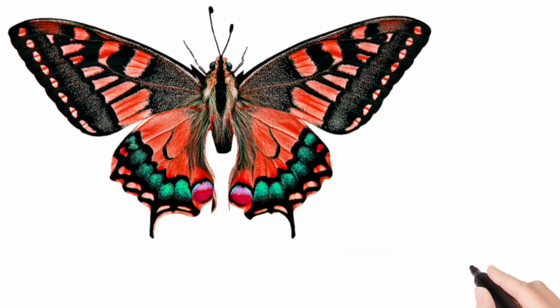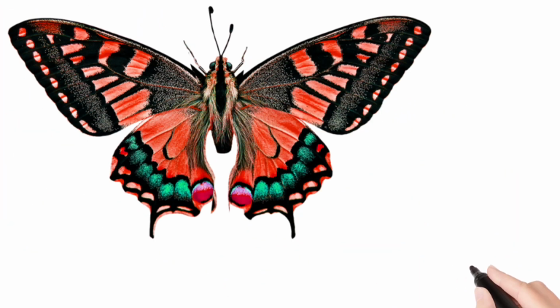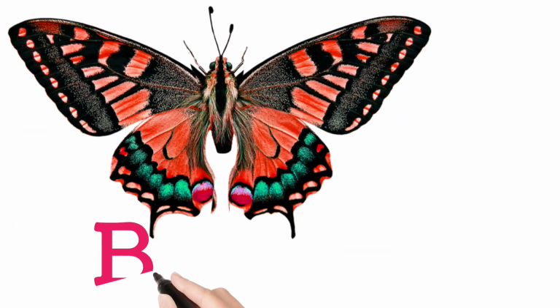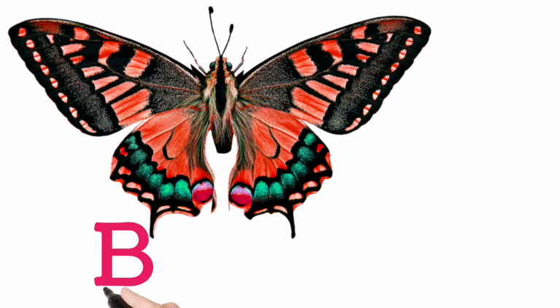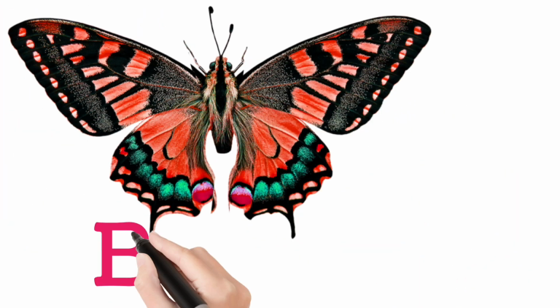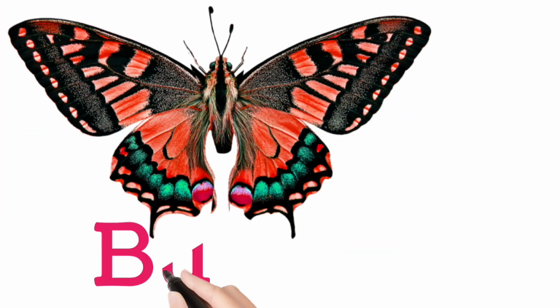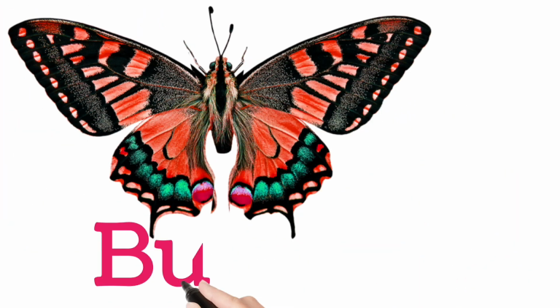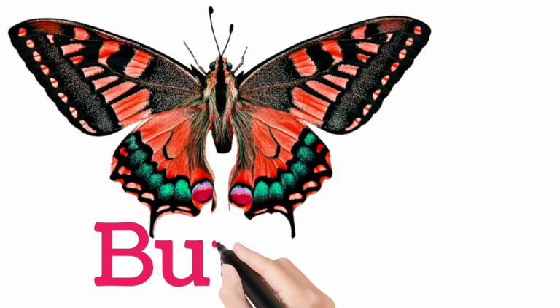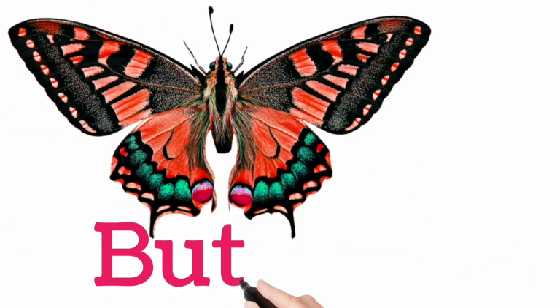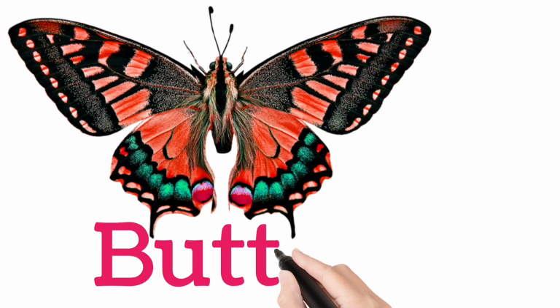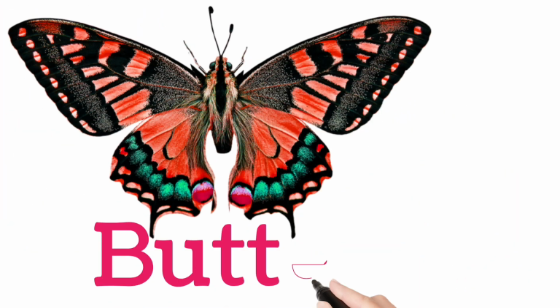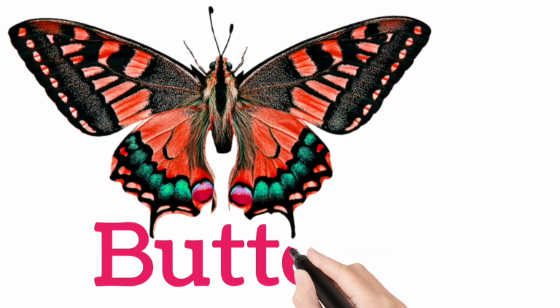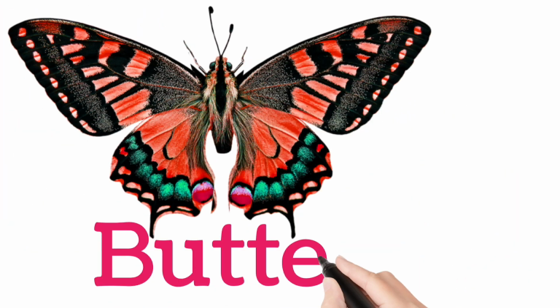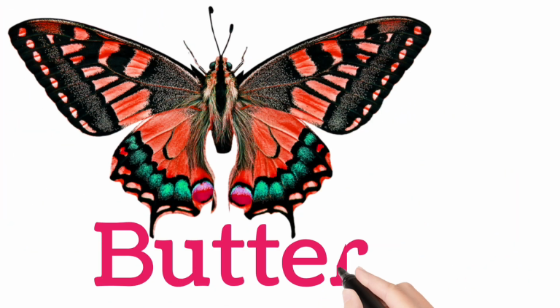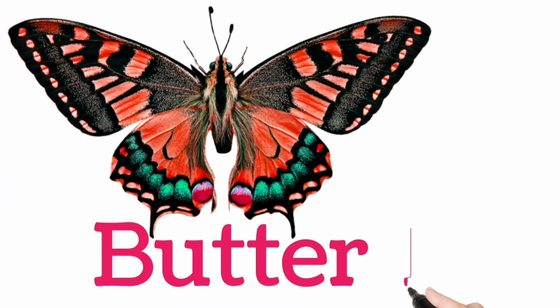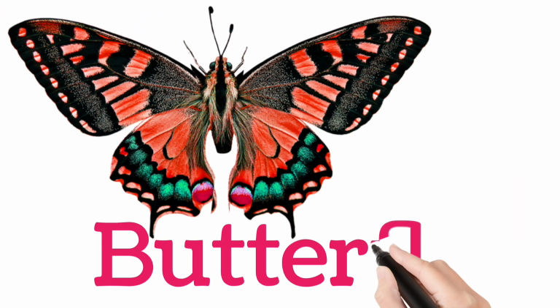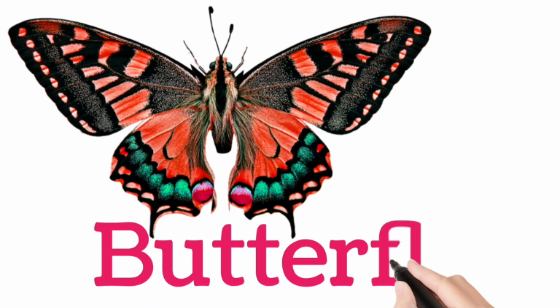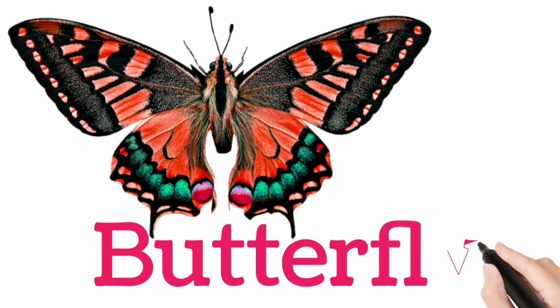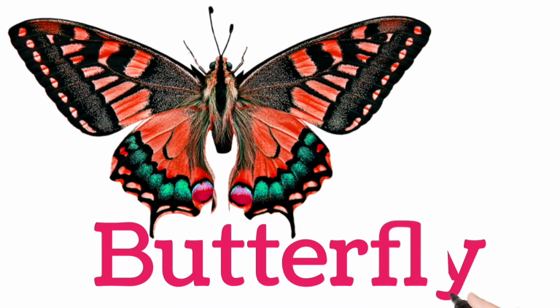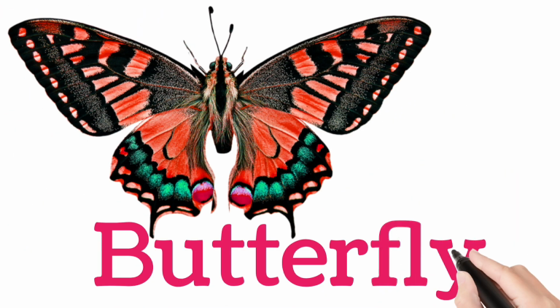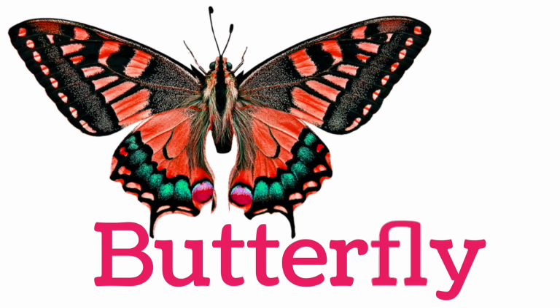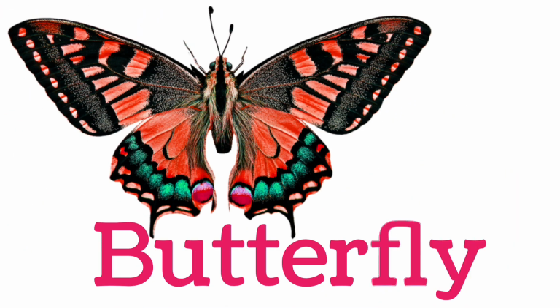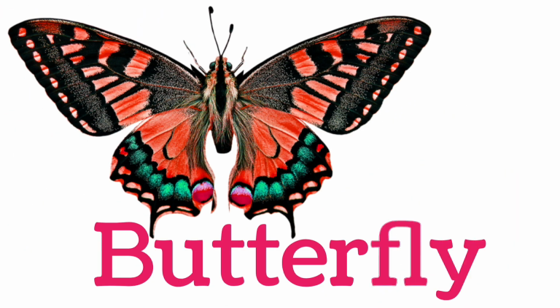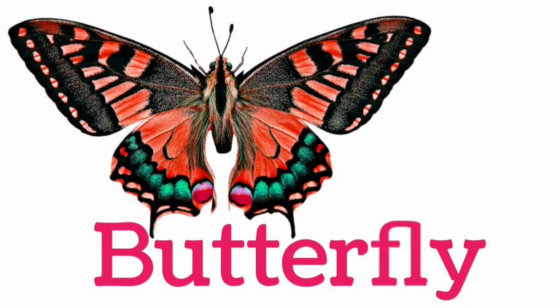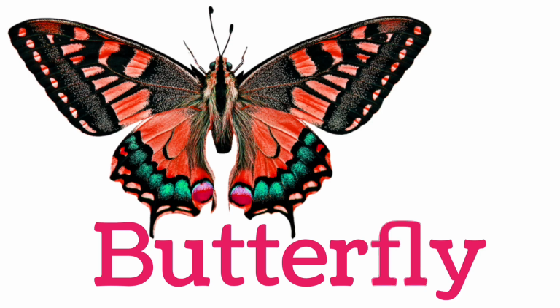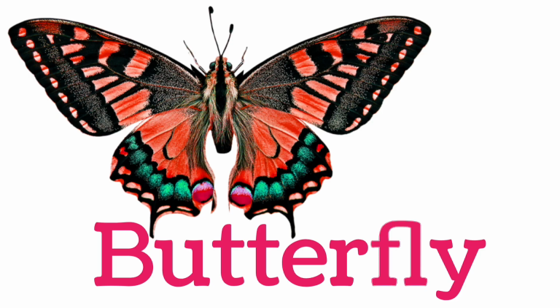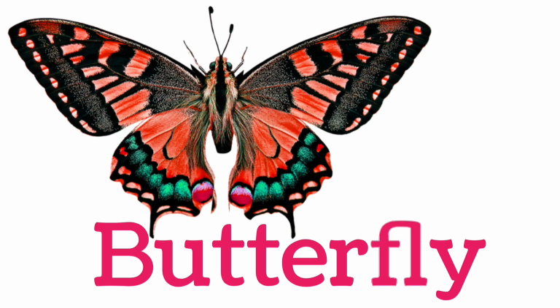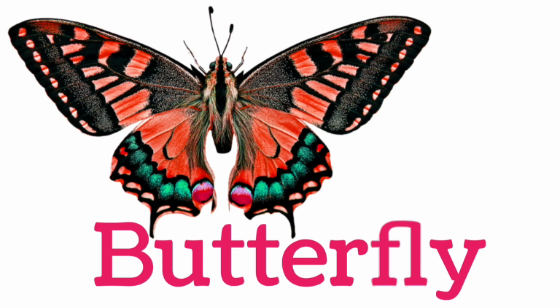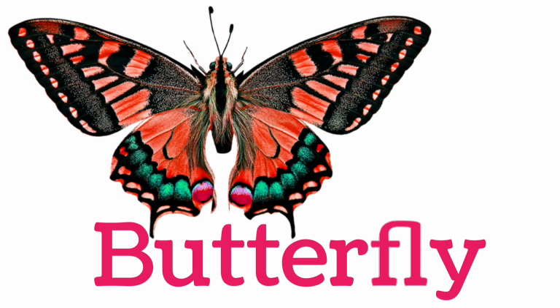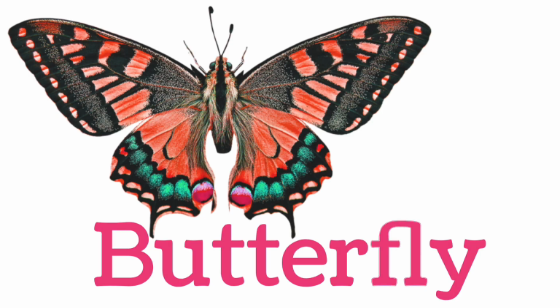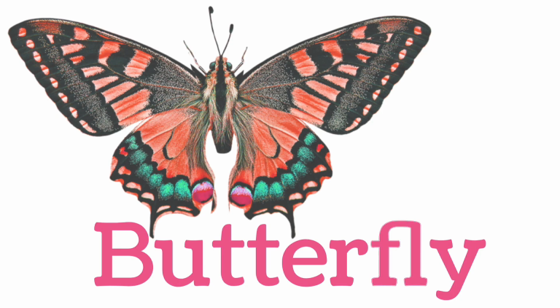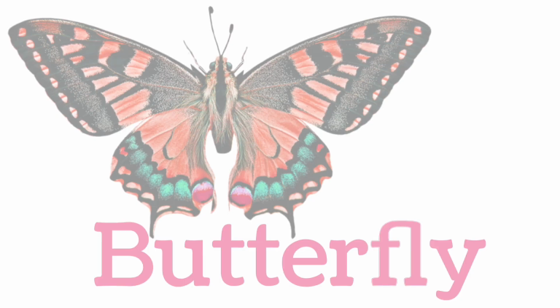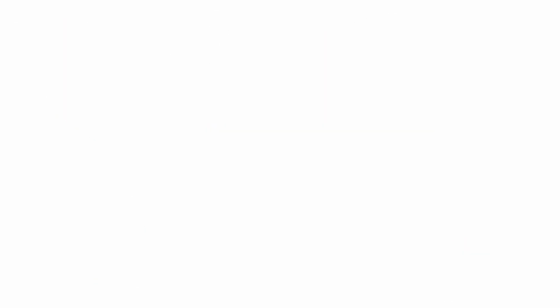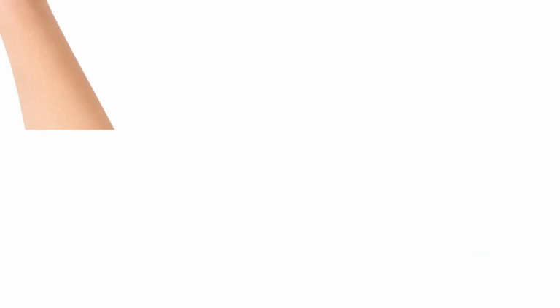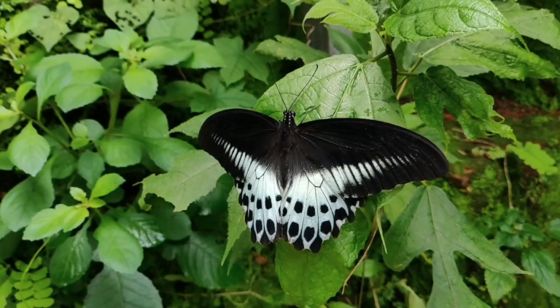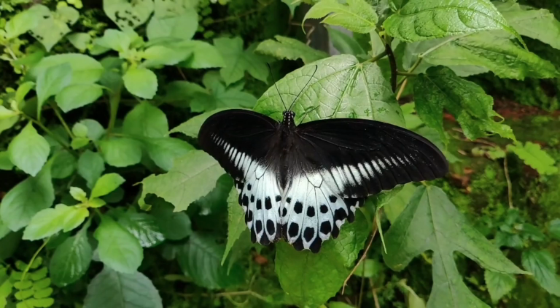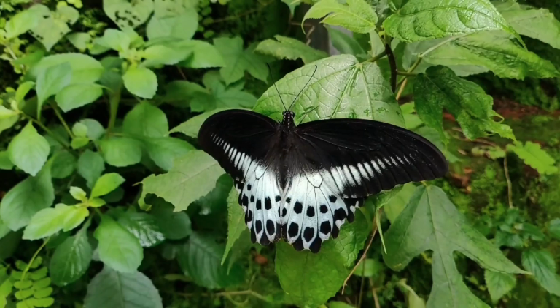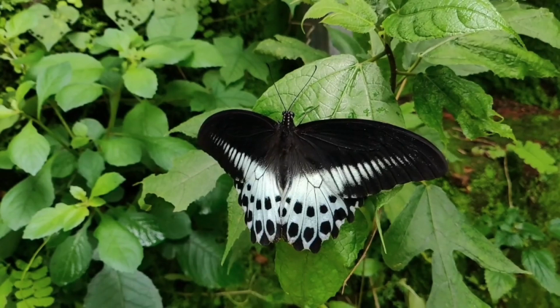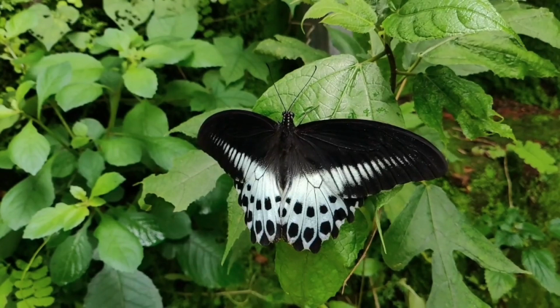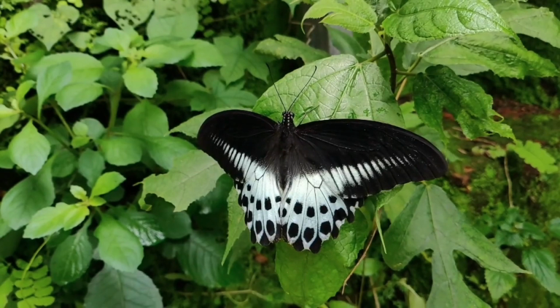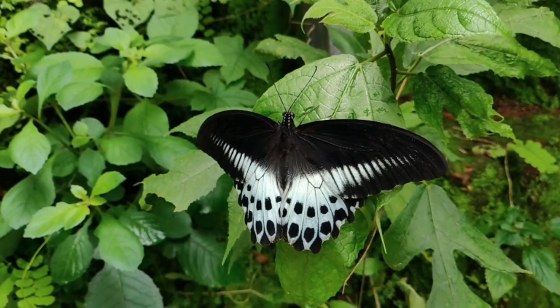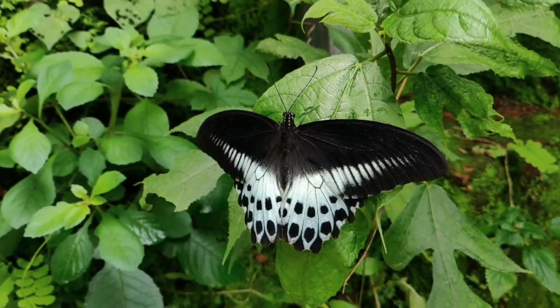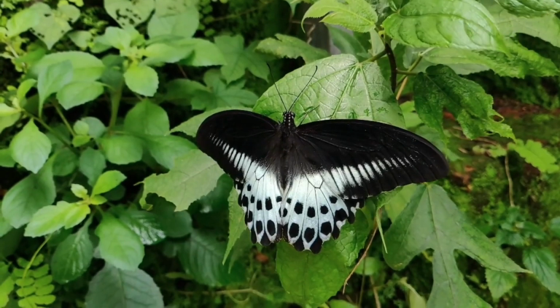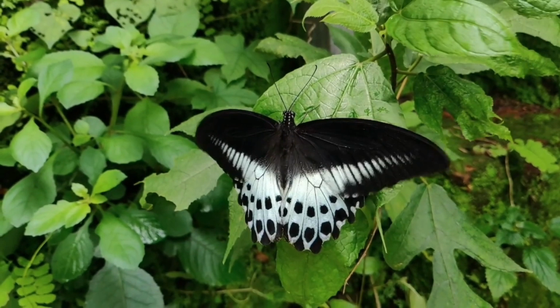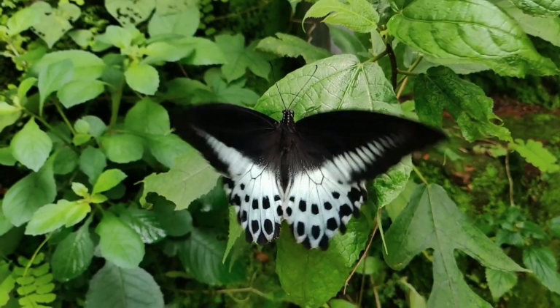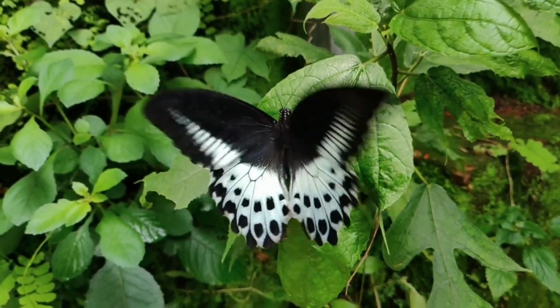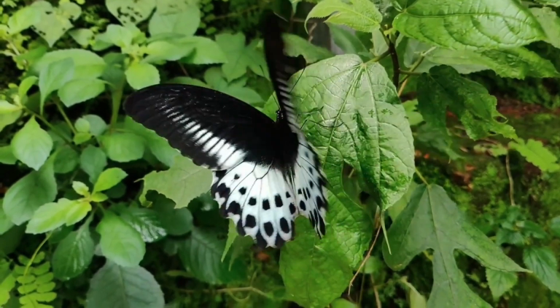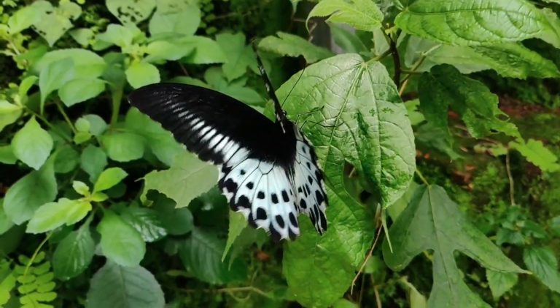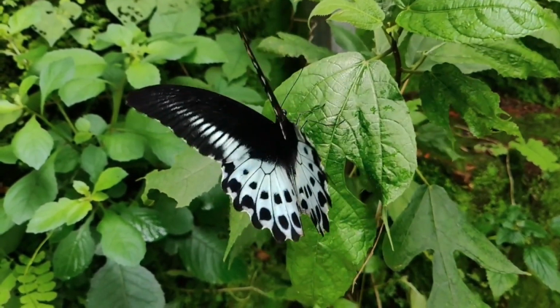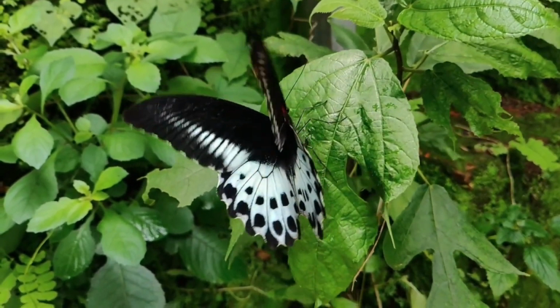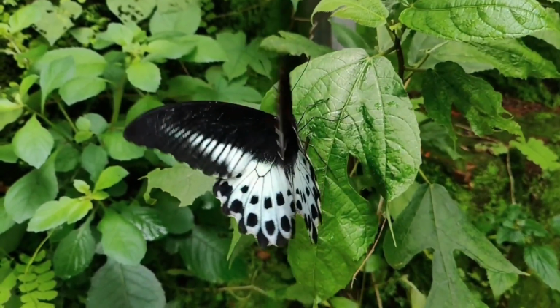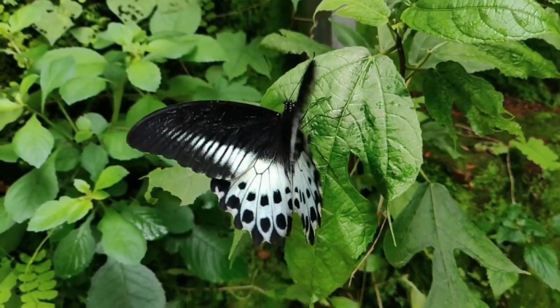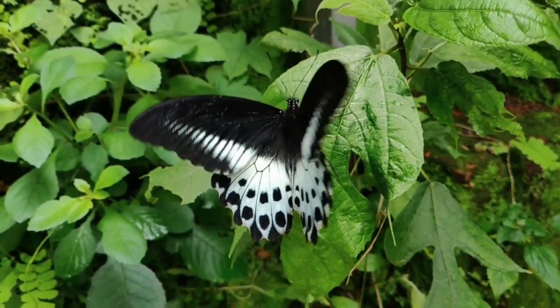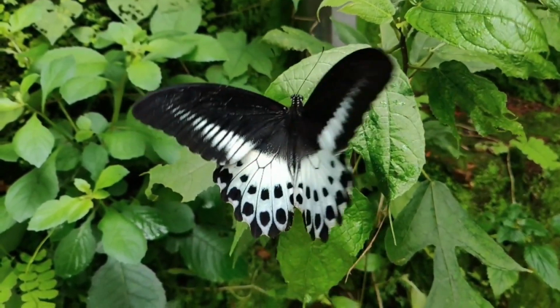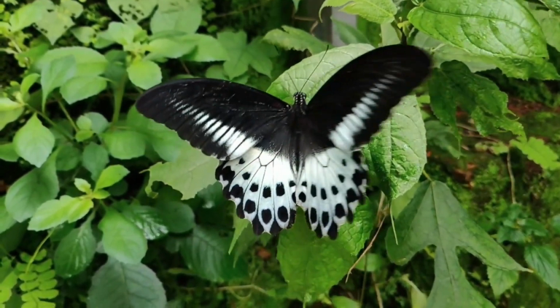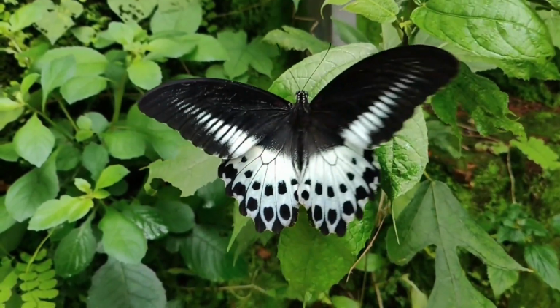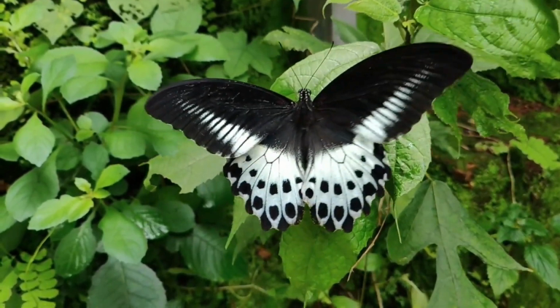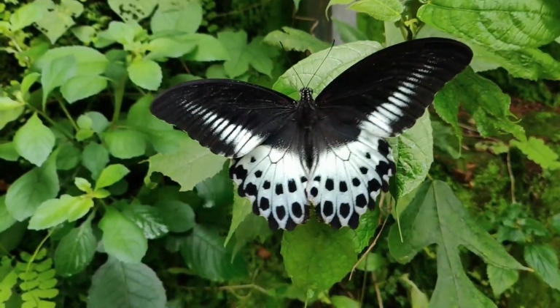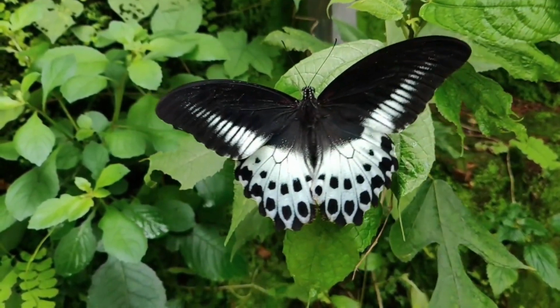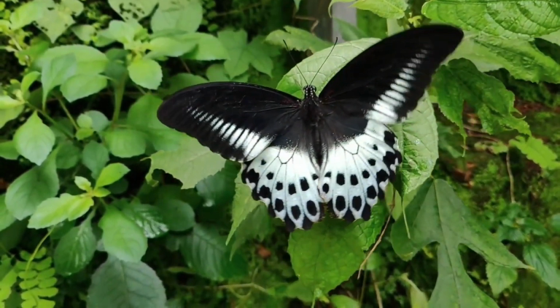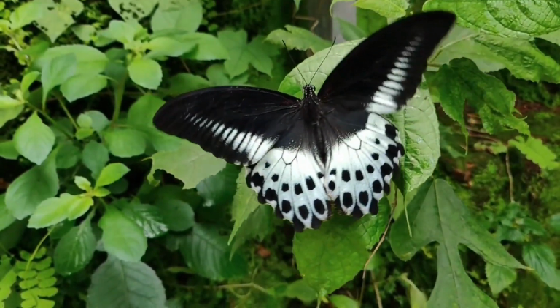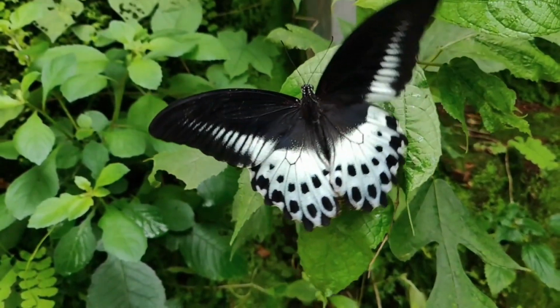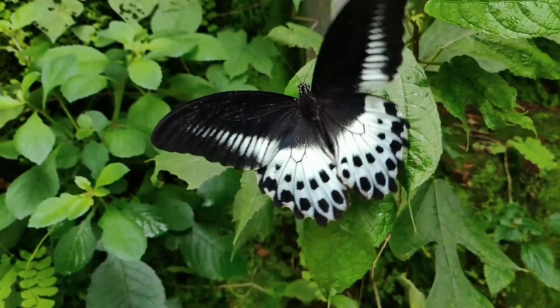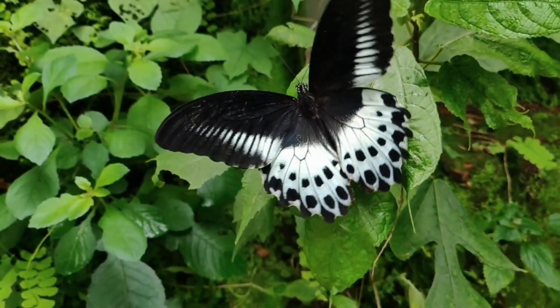Butterfly. A colorful insect with beautiful wings, symbol of beauty.